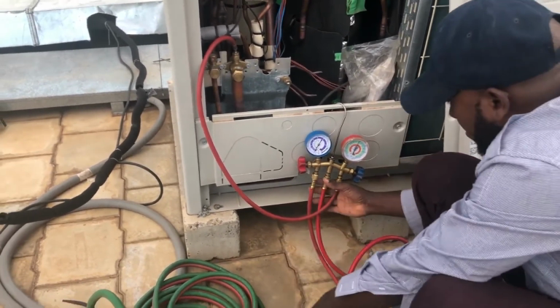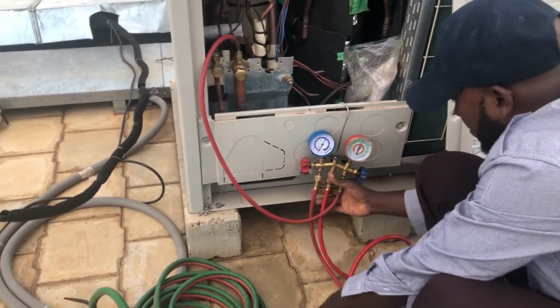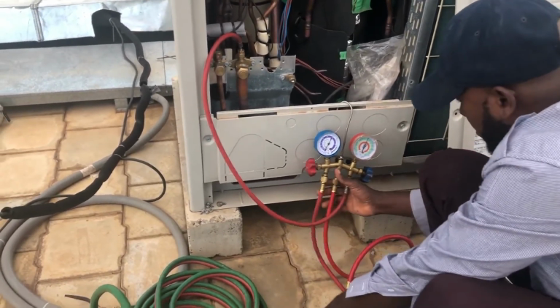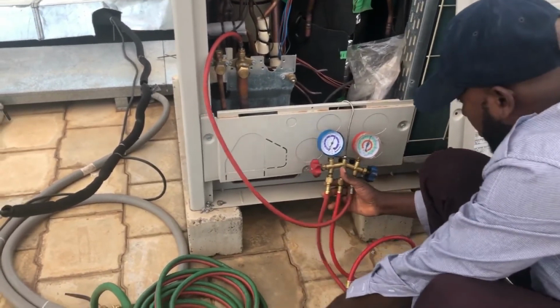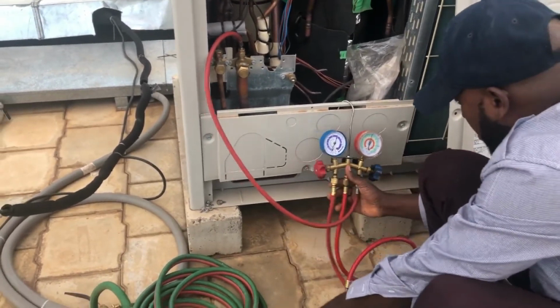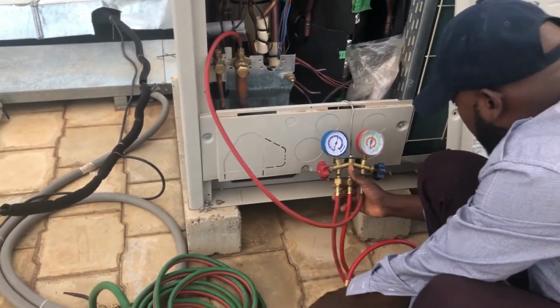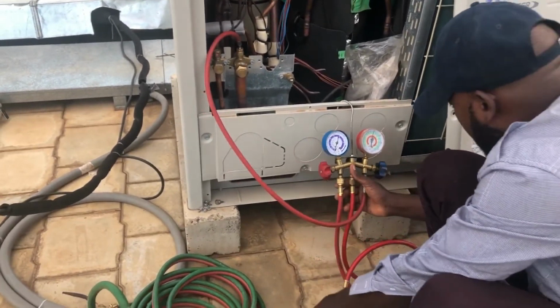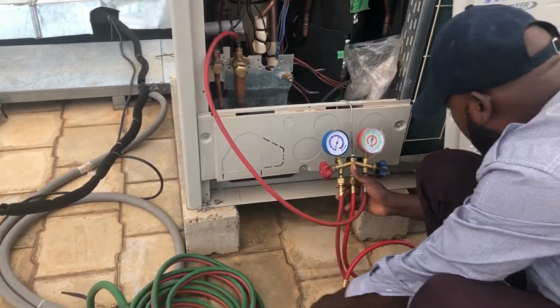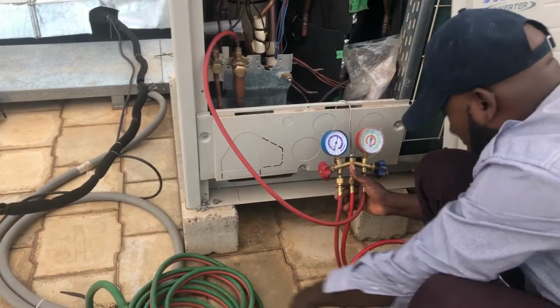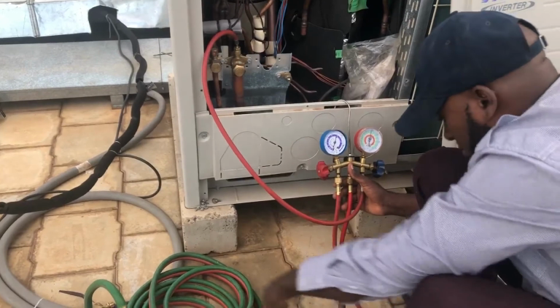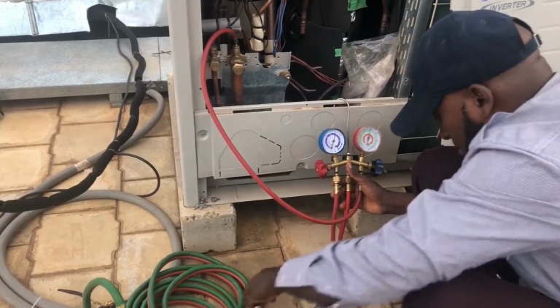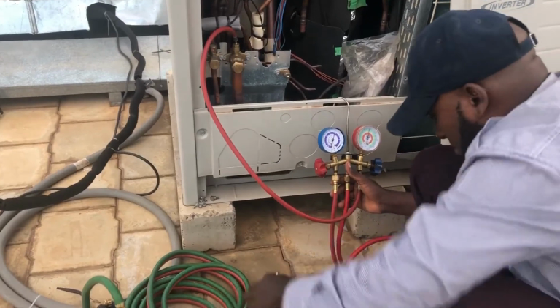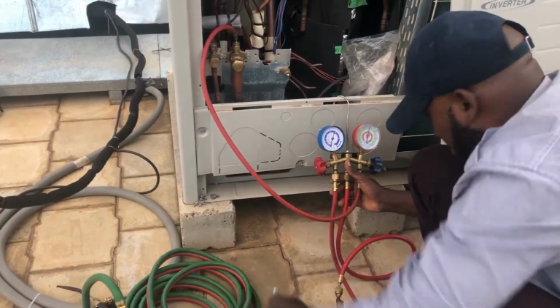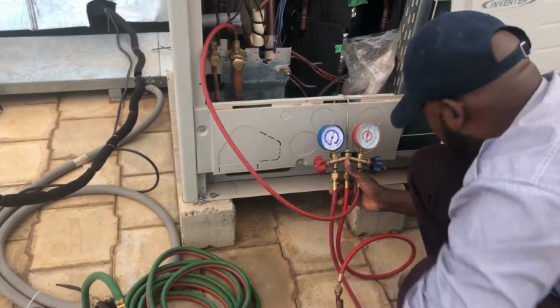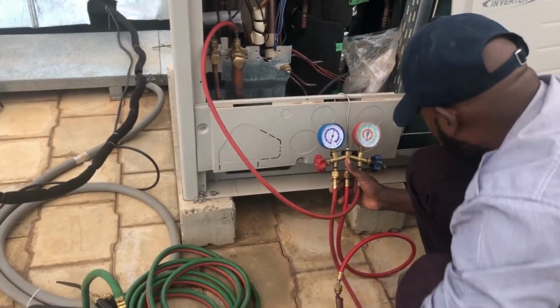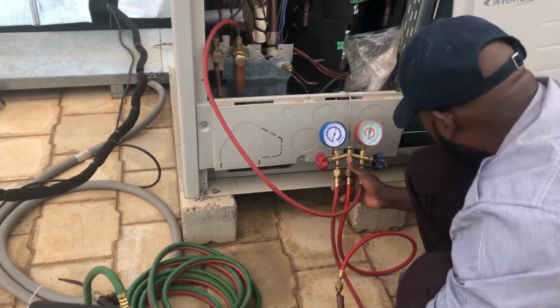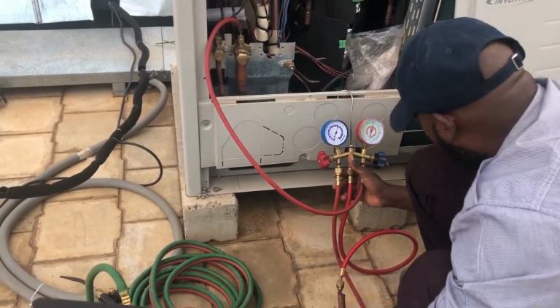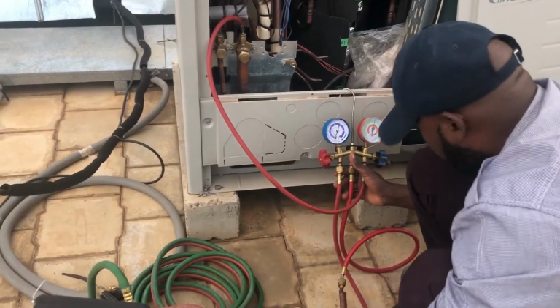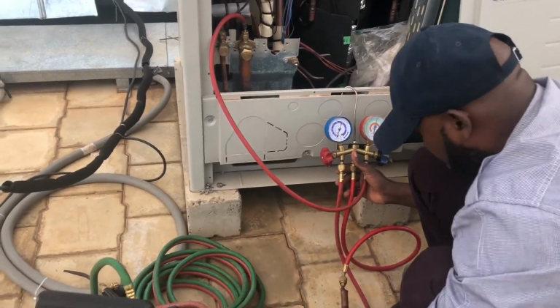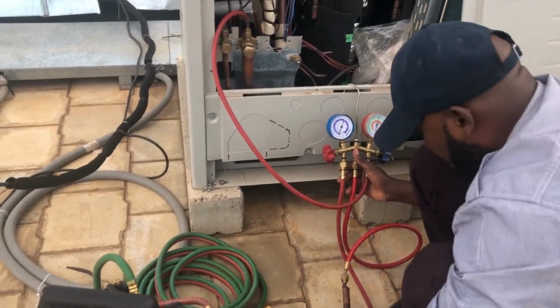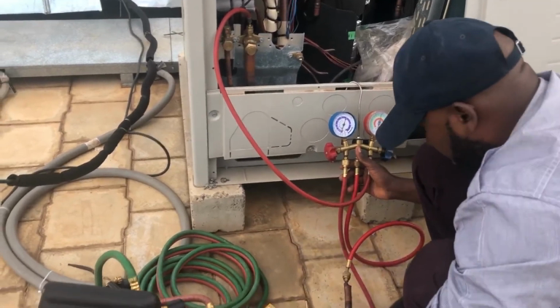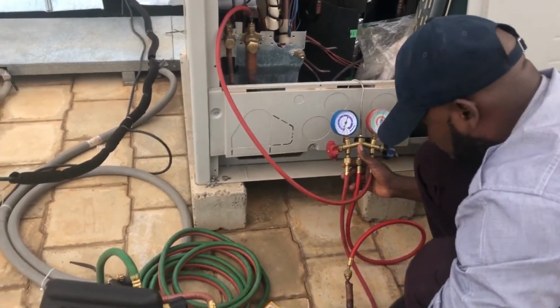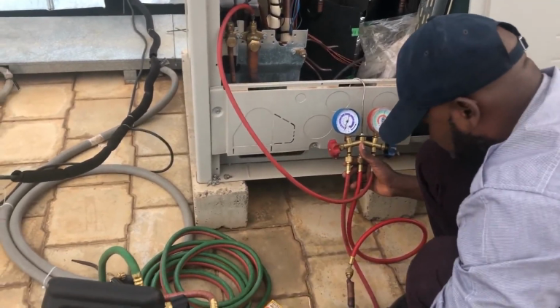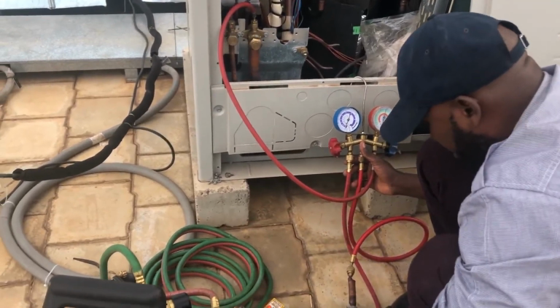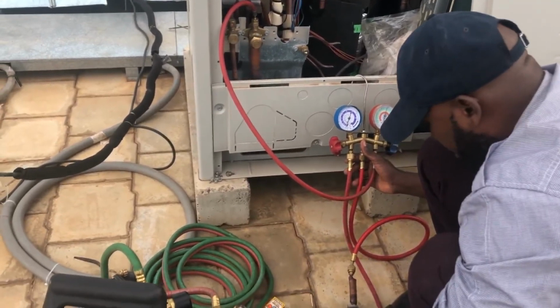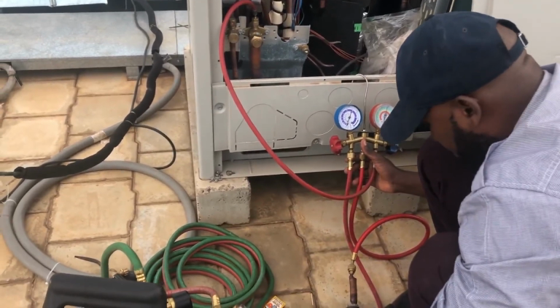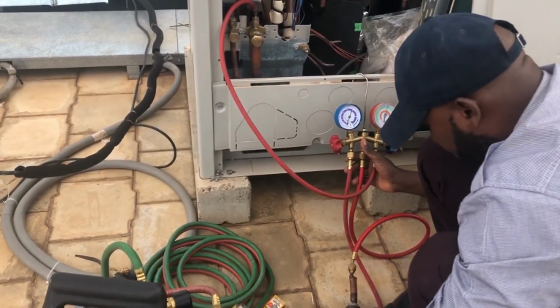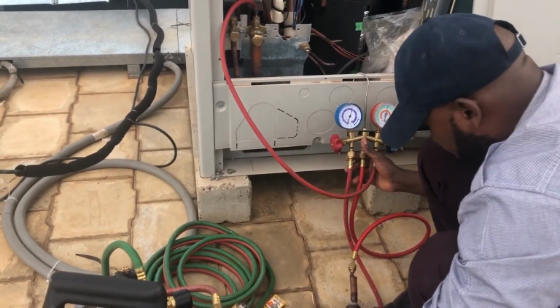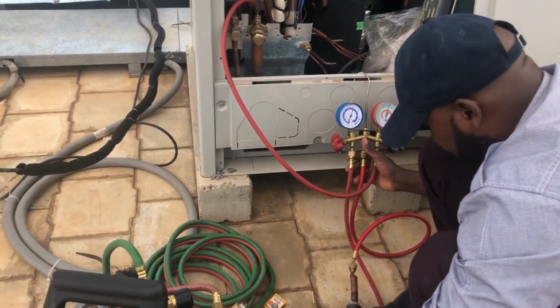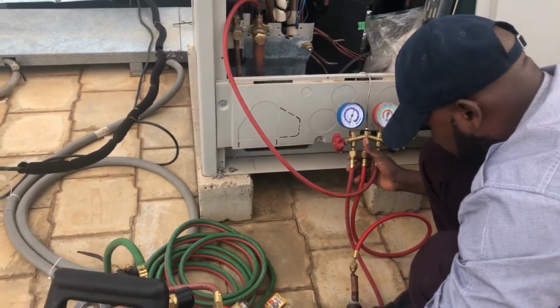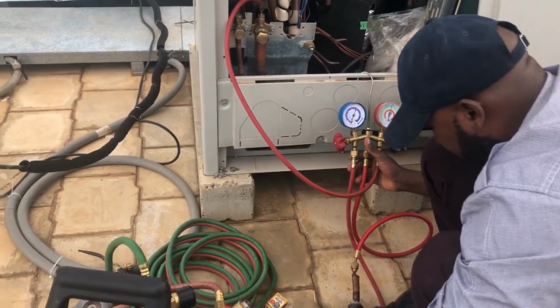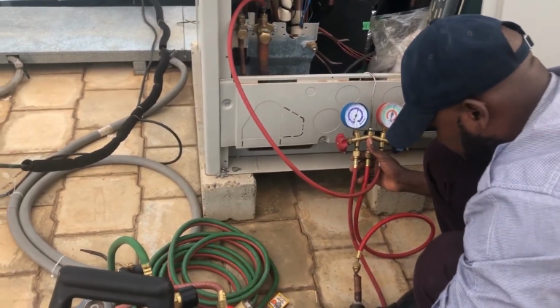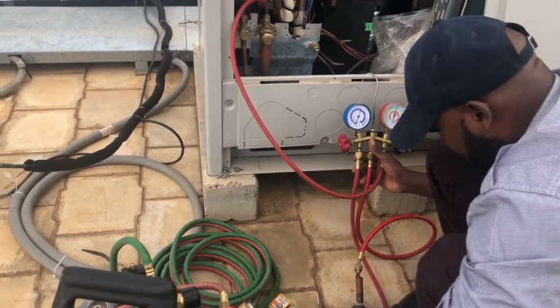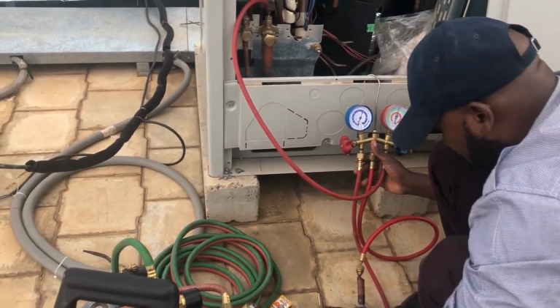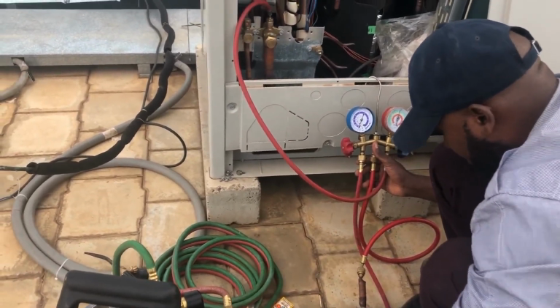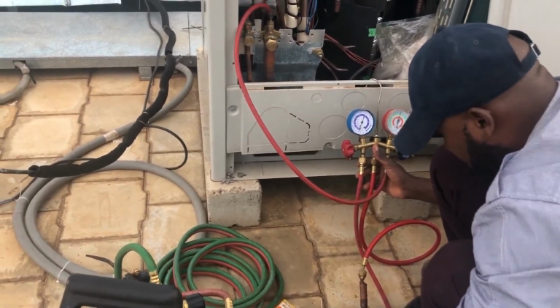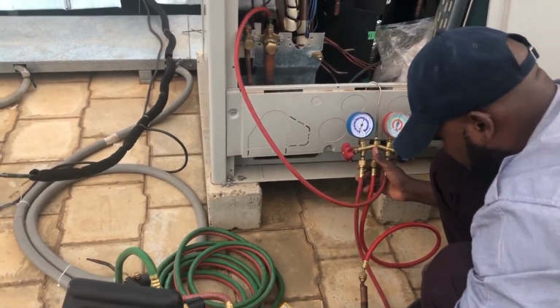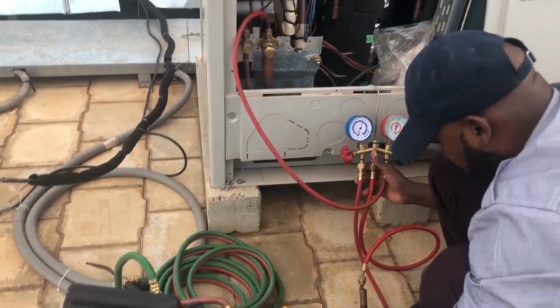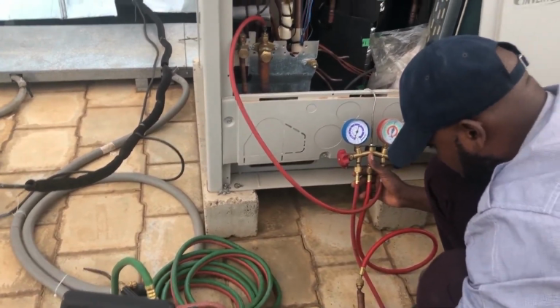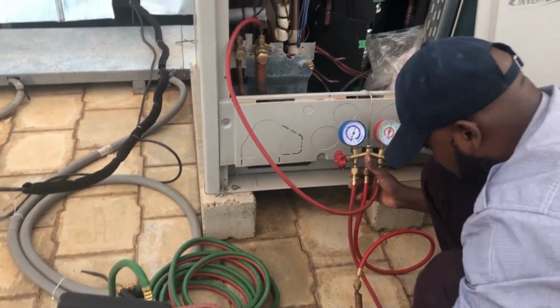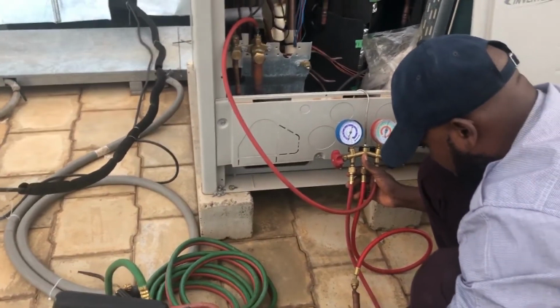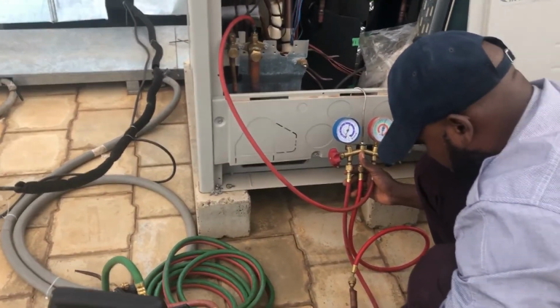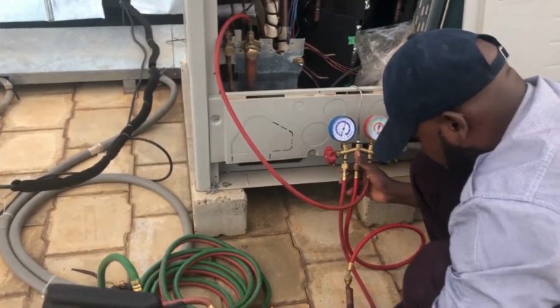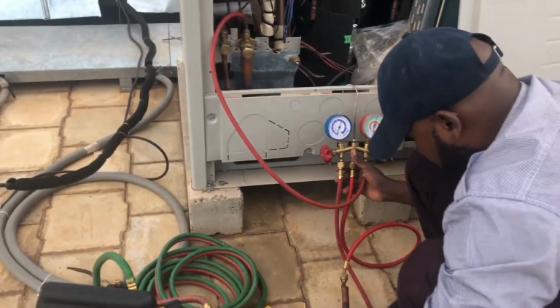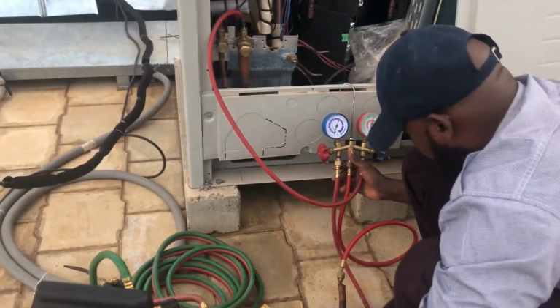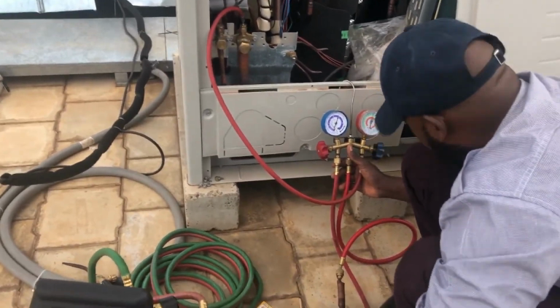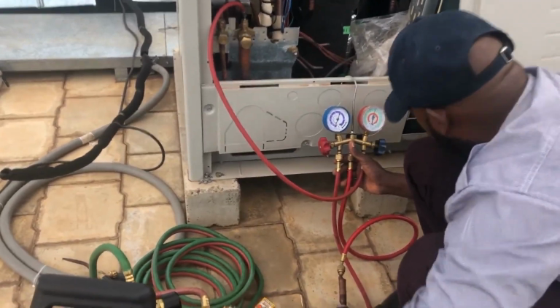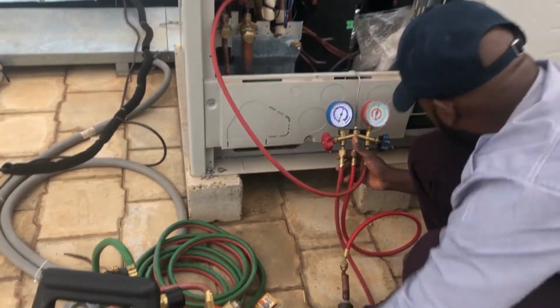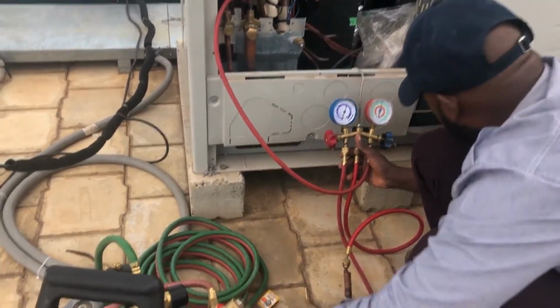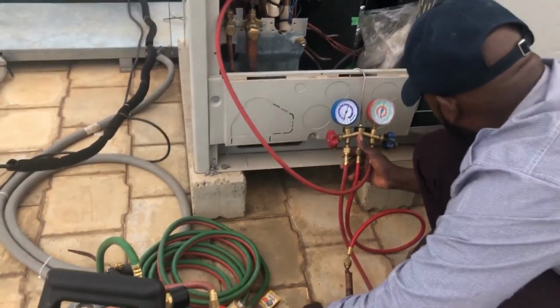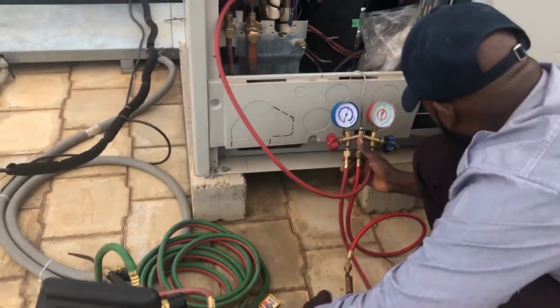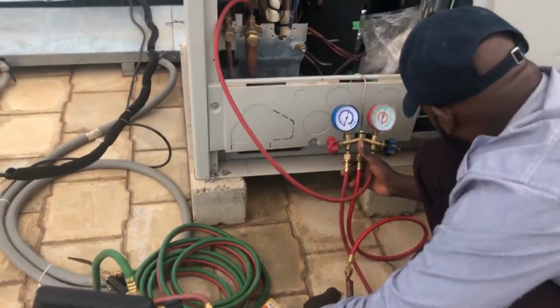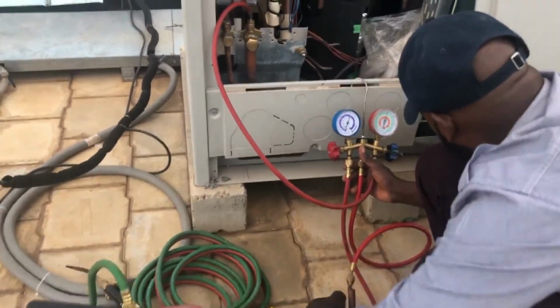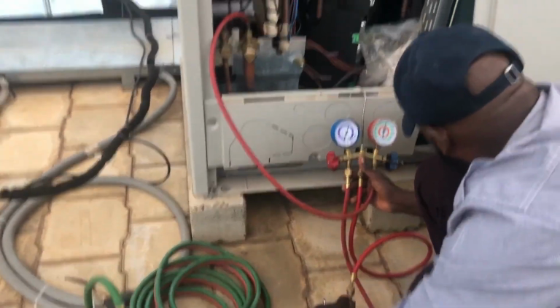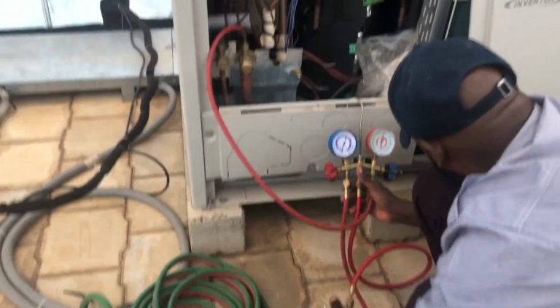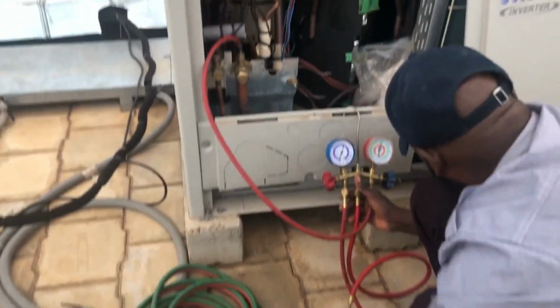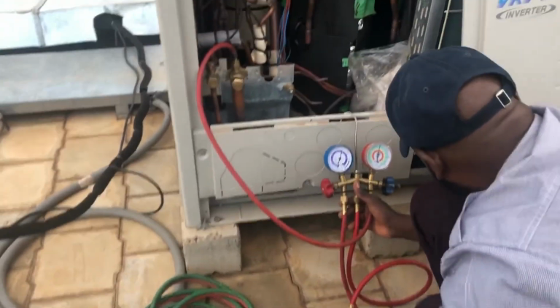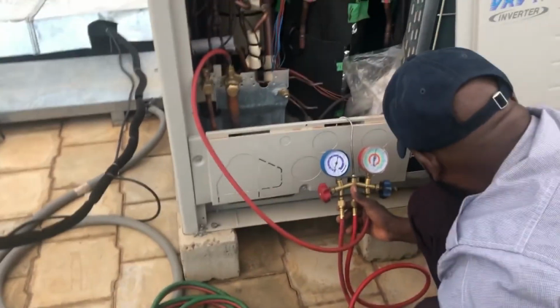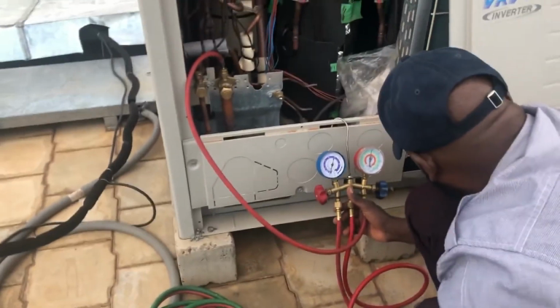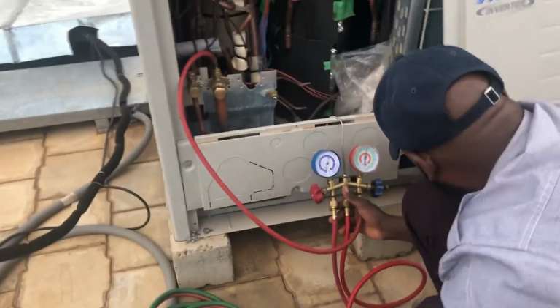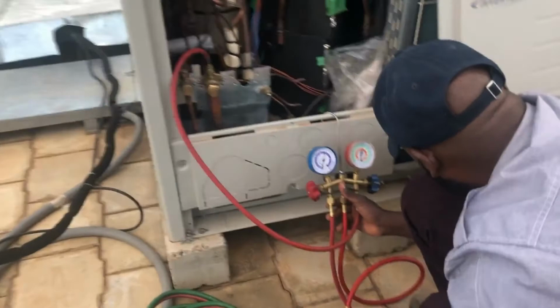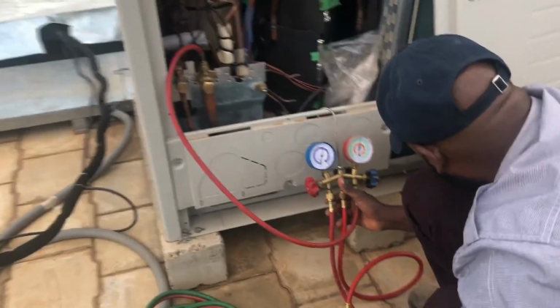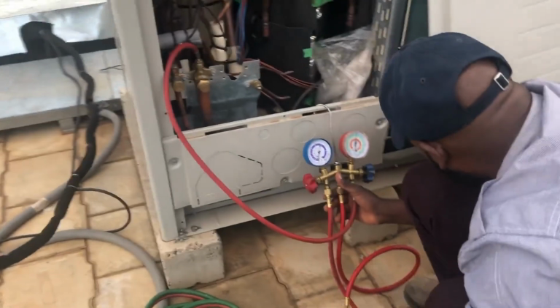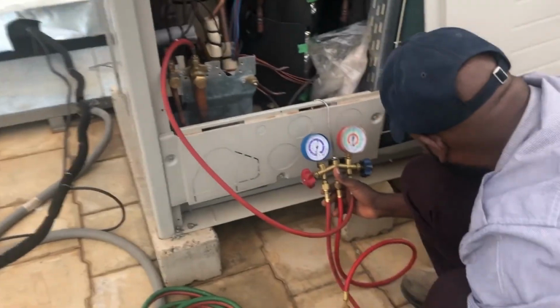Are you vacuuming? No, I'm adding more nitrogen. I'm adding more. Thank you so much.